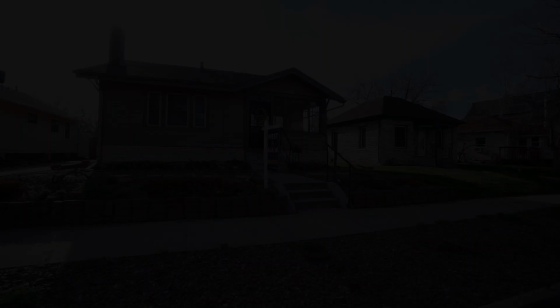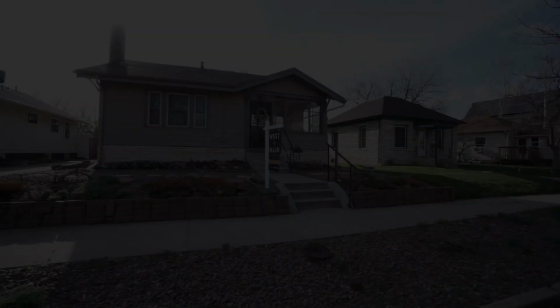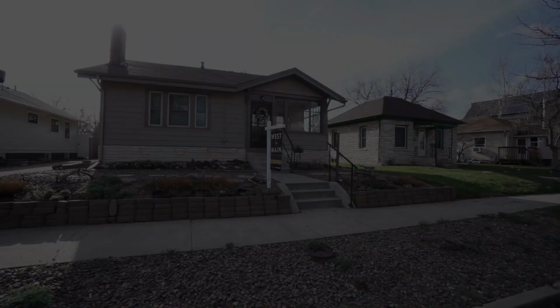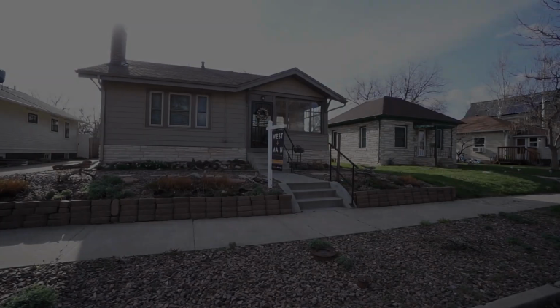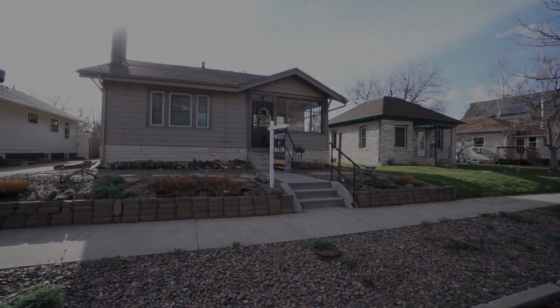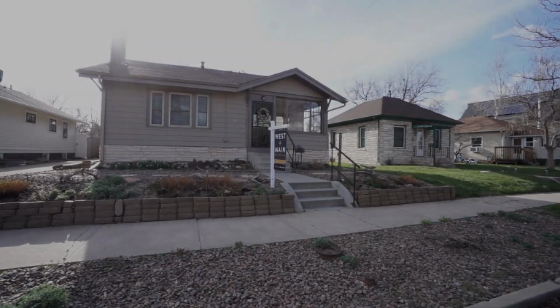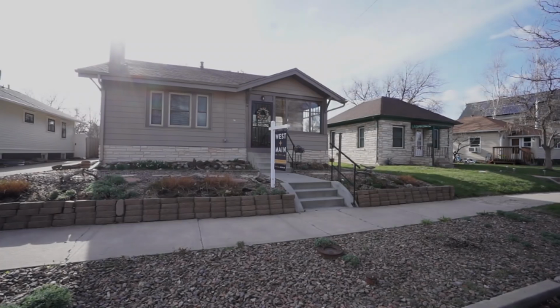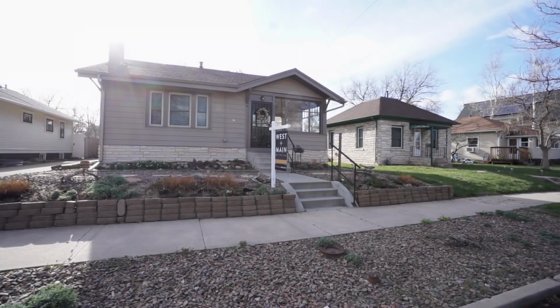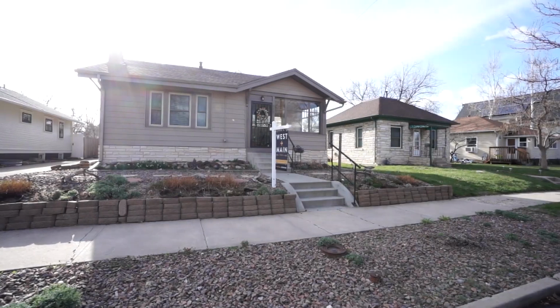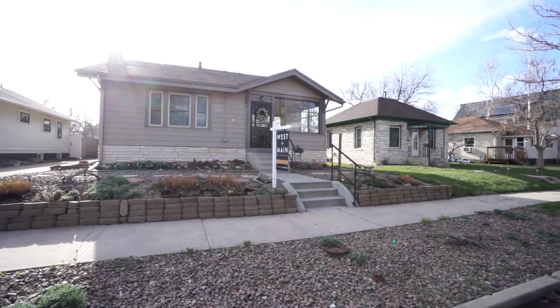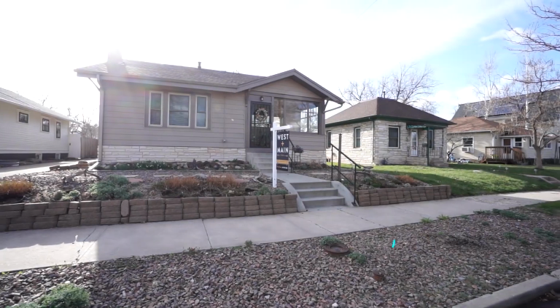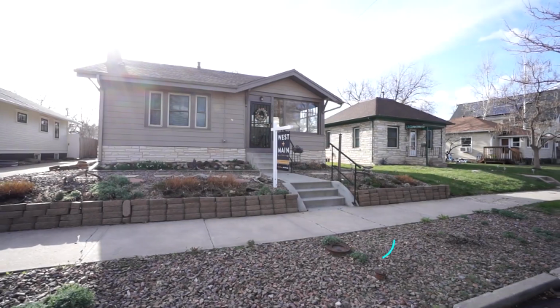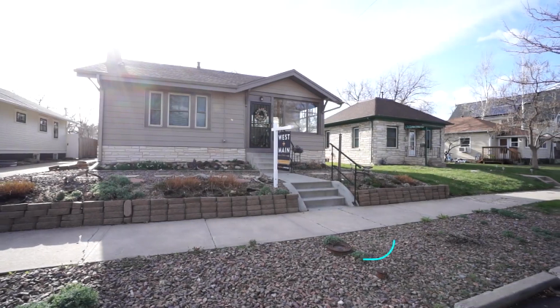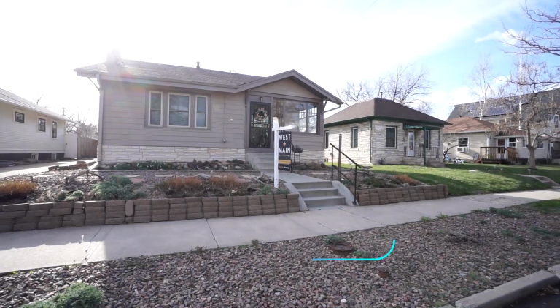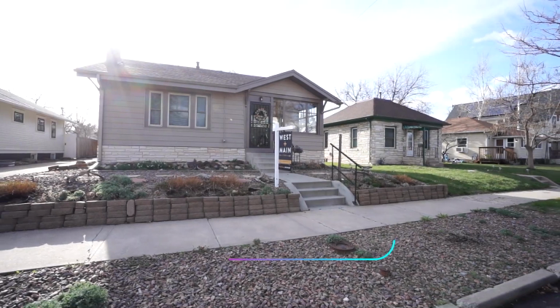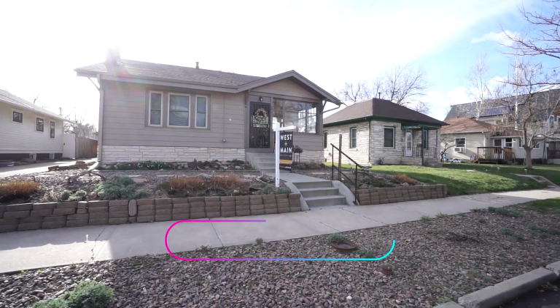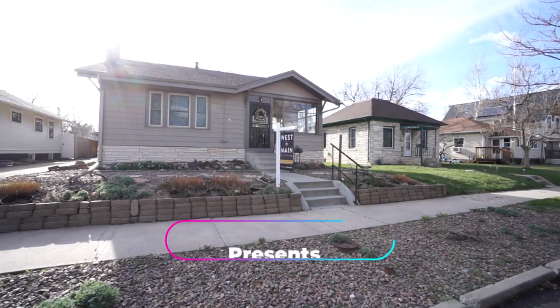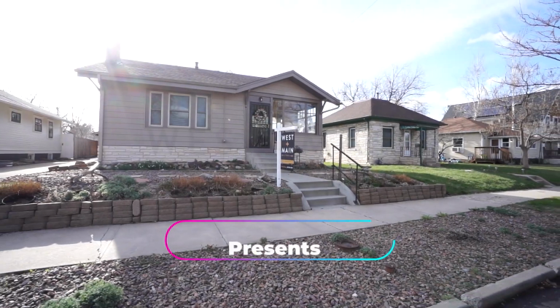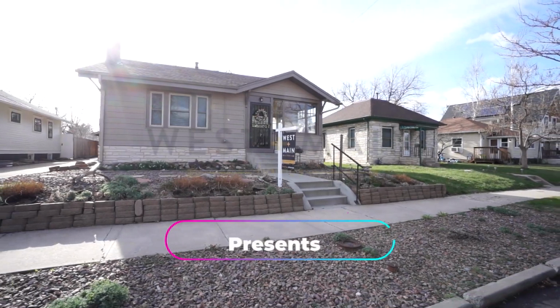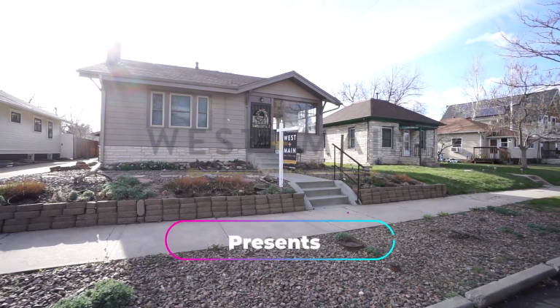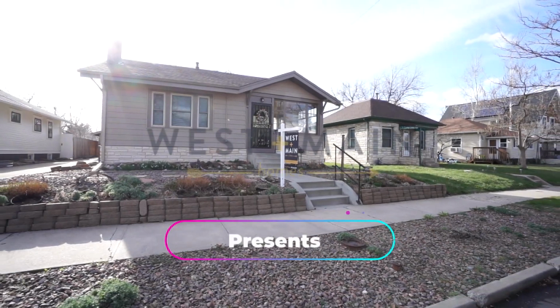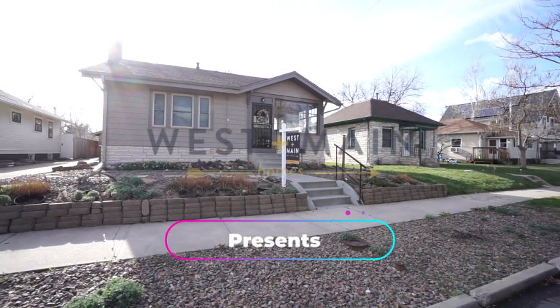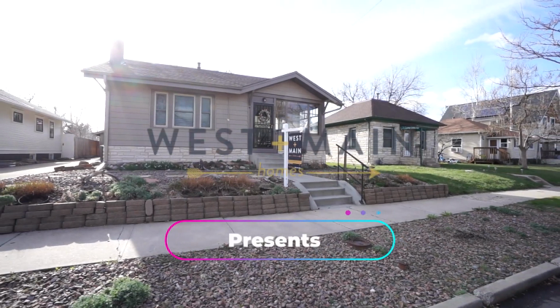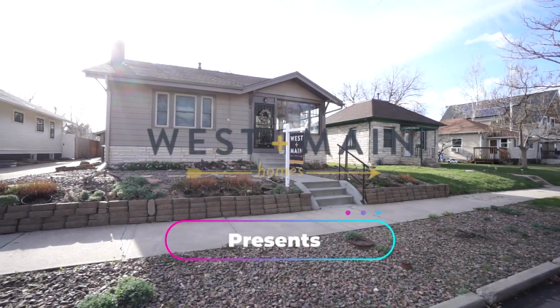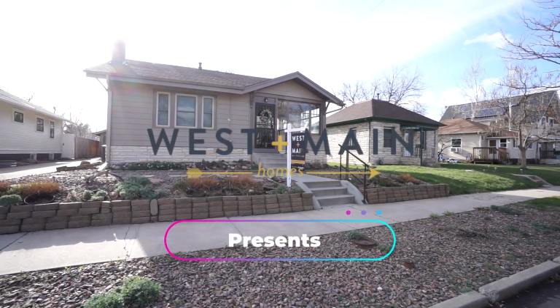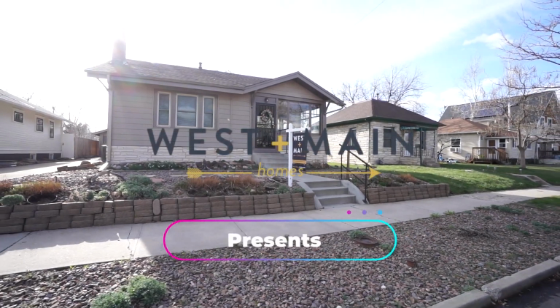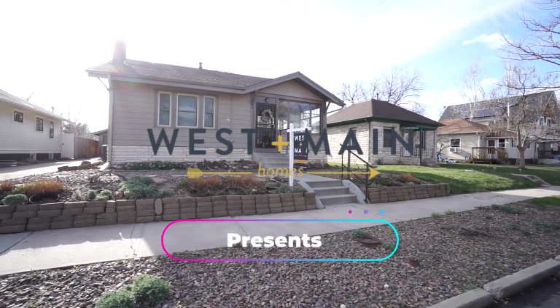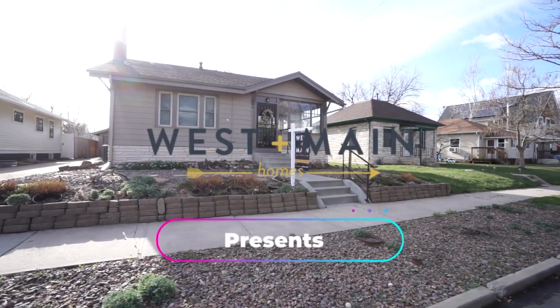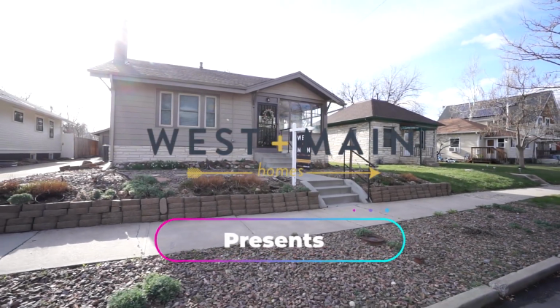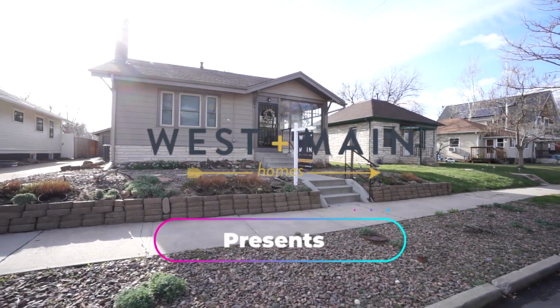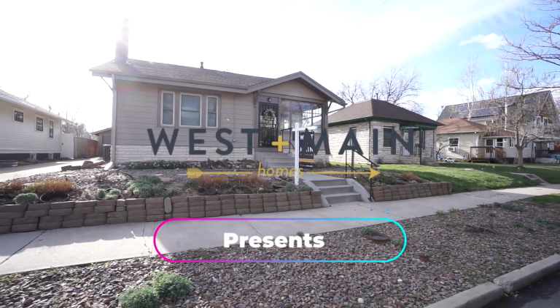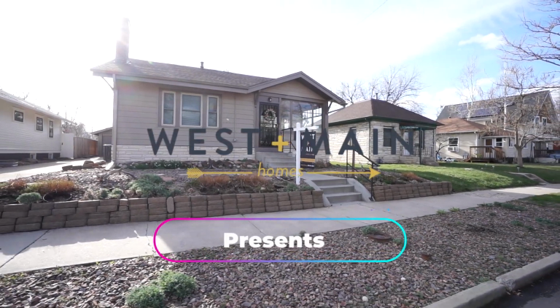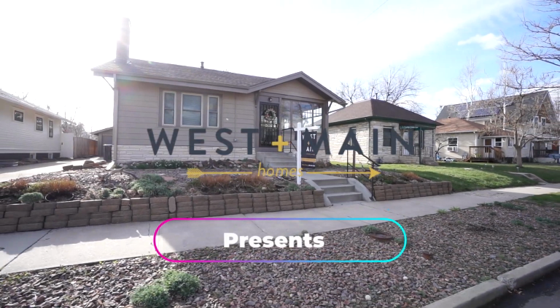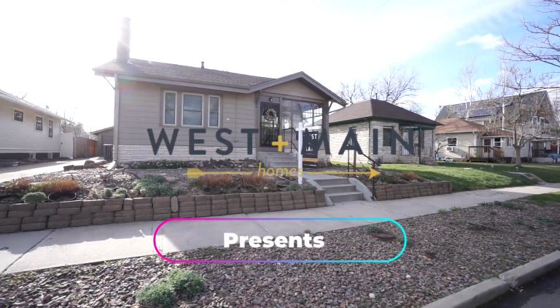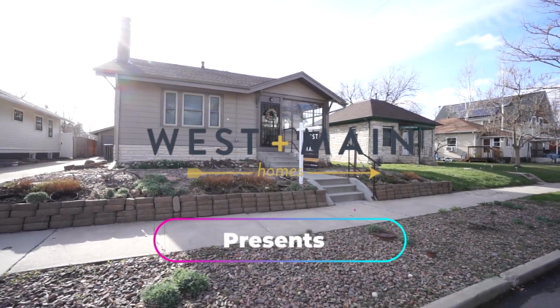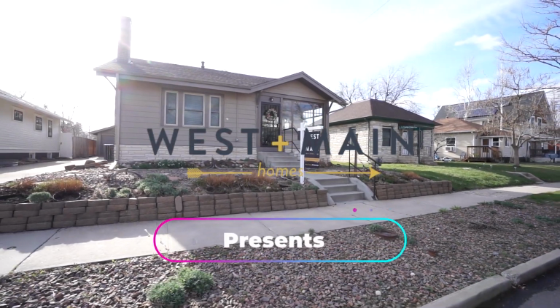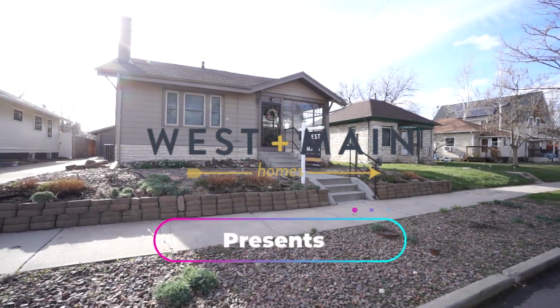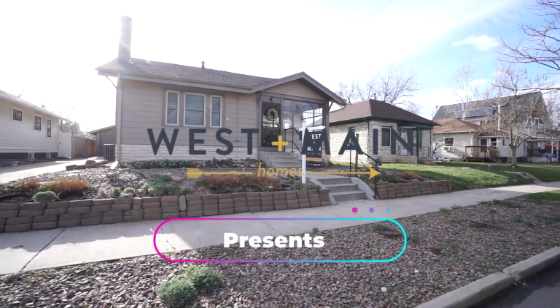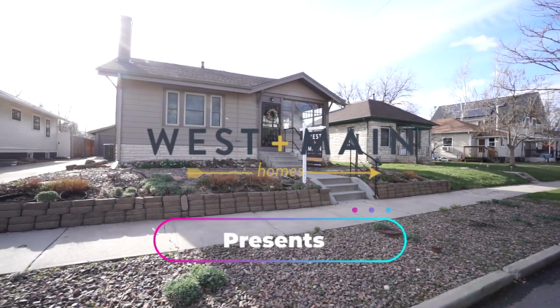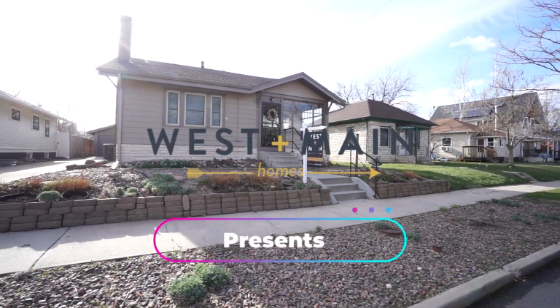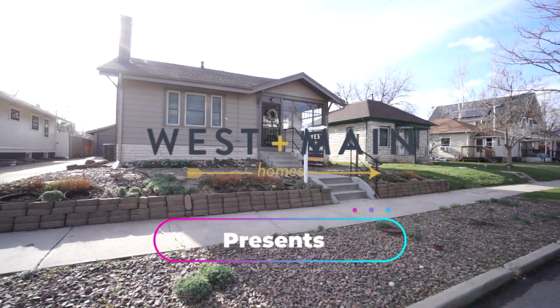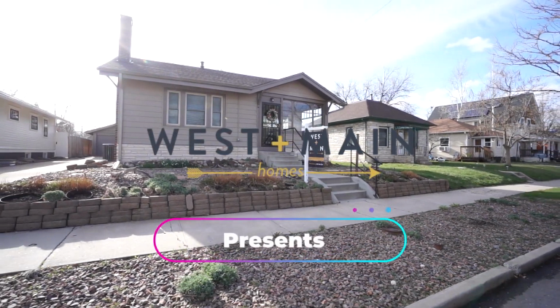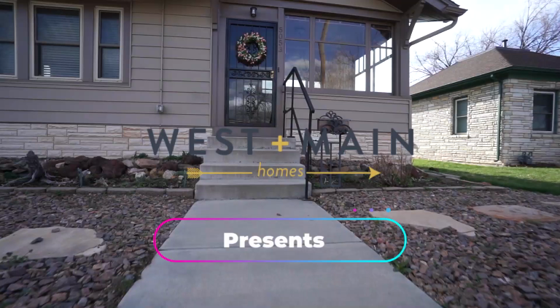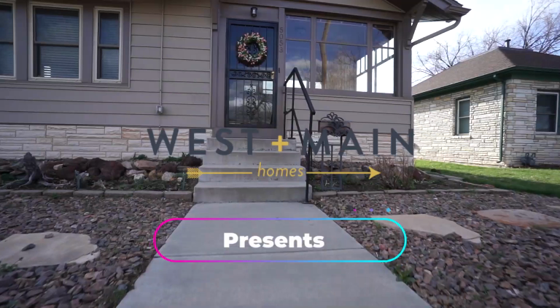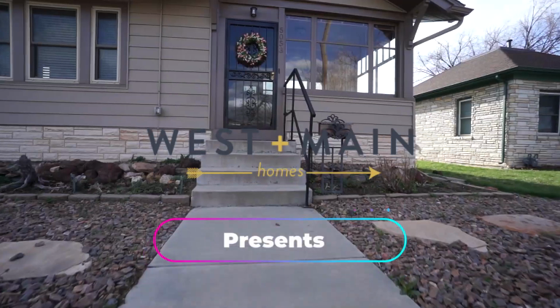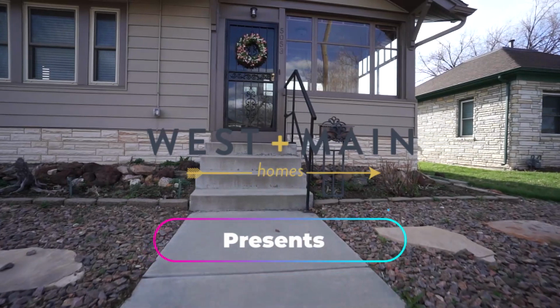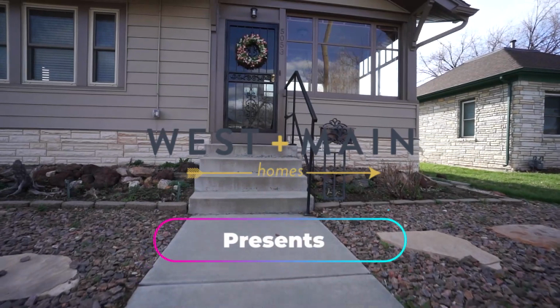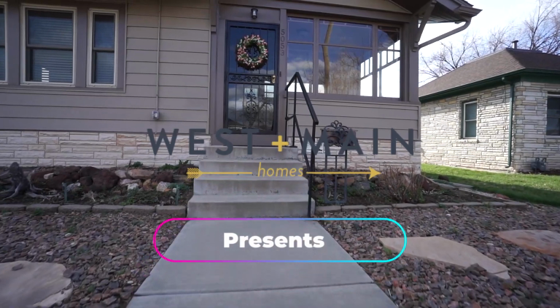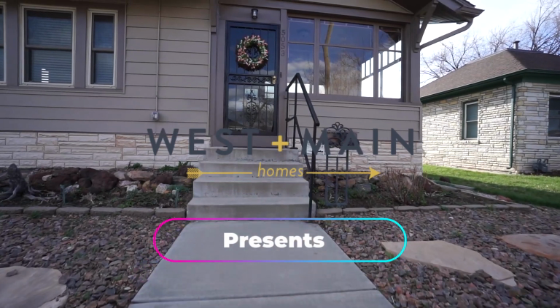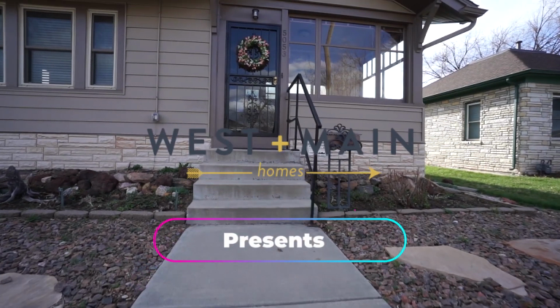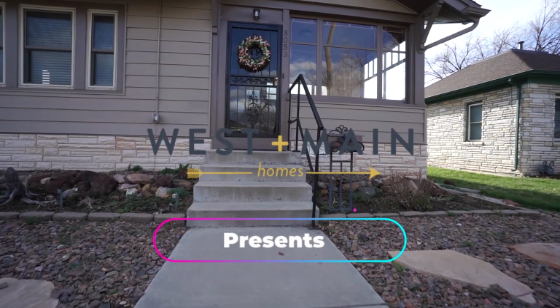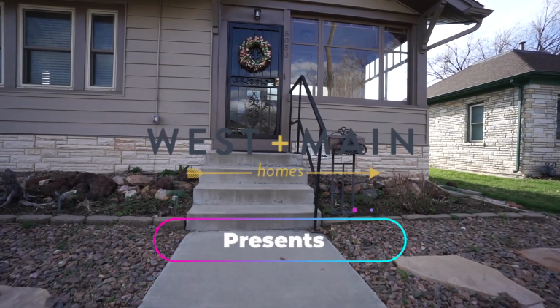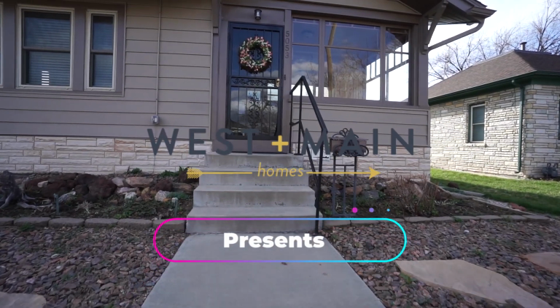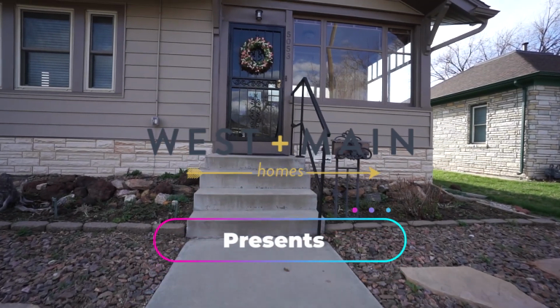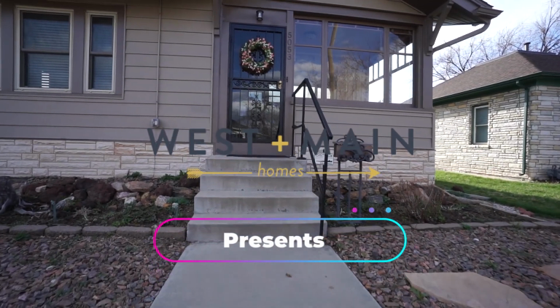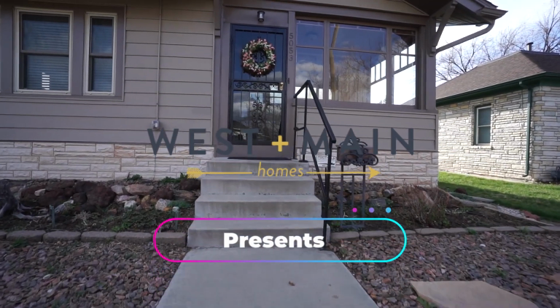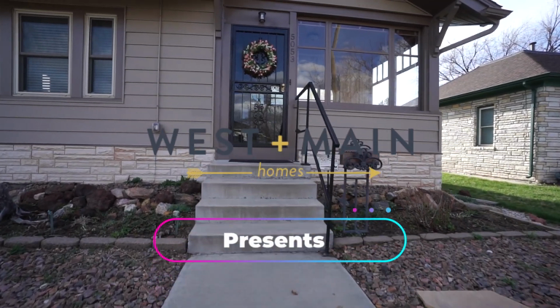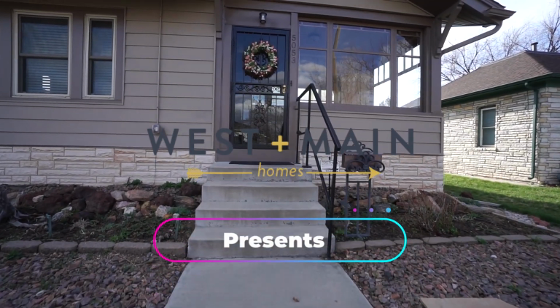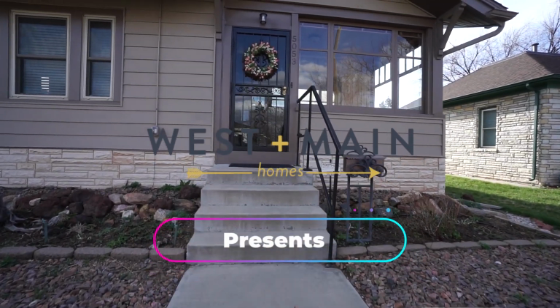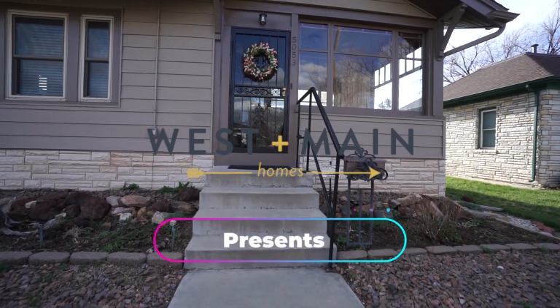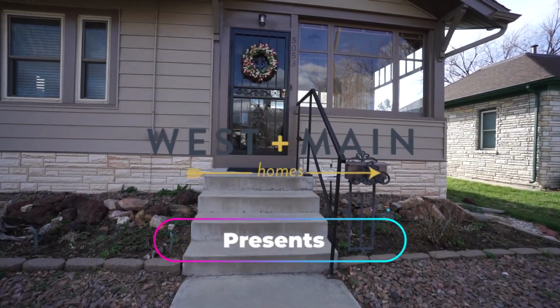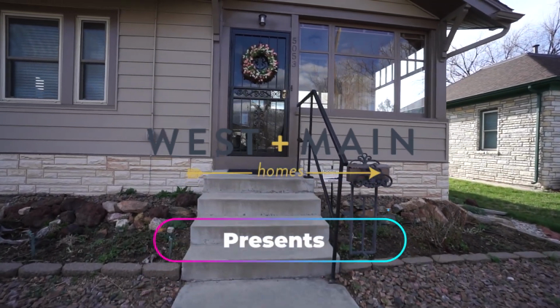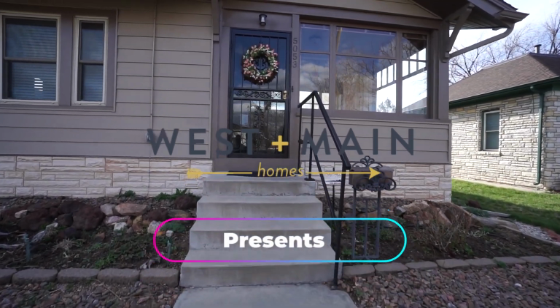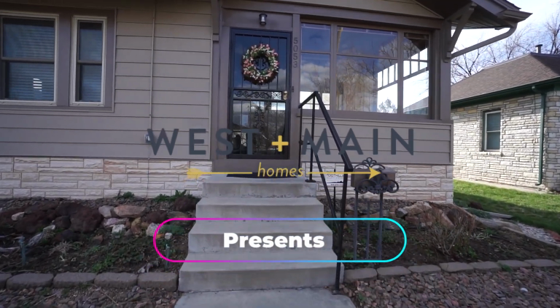Welcome to 5053 Quitman! This Craftsman Bungalow is located in Denver's Berkeley neighborhood. Let's take a tour.